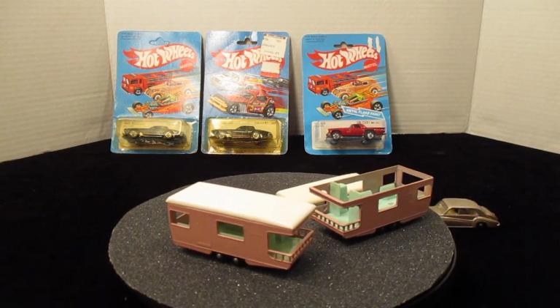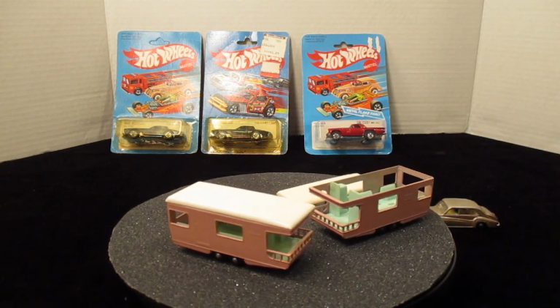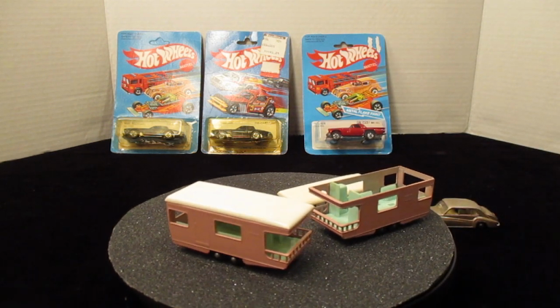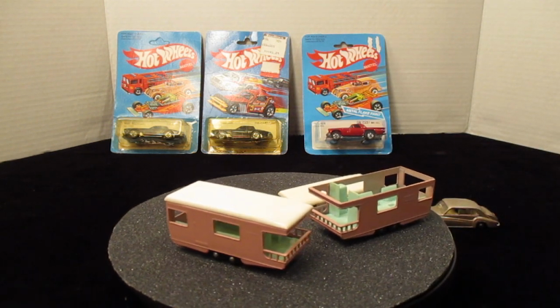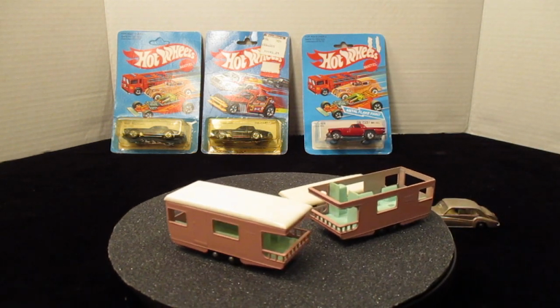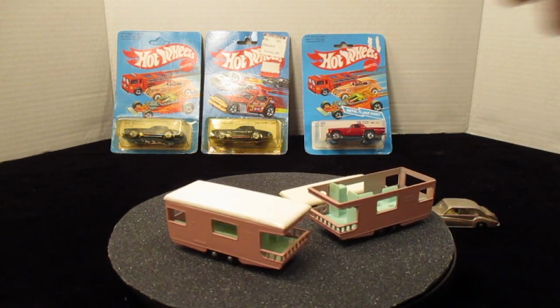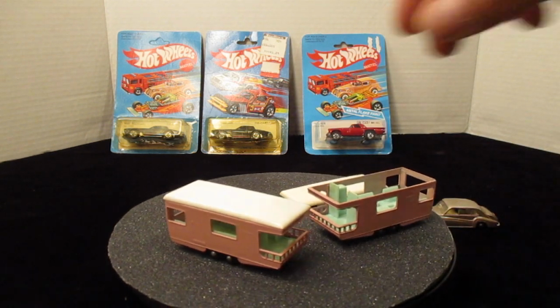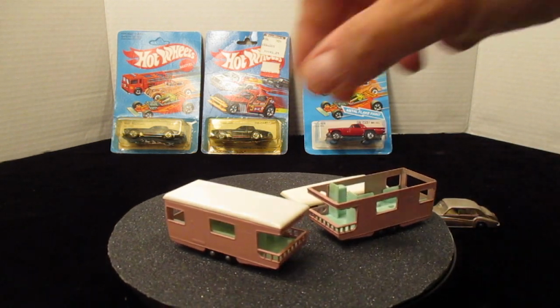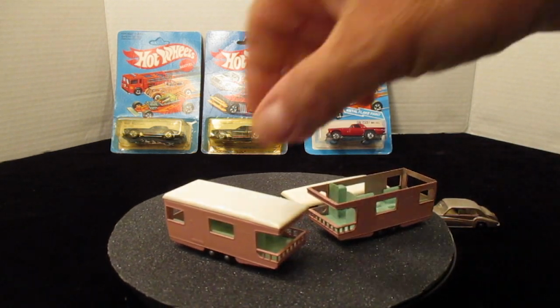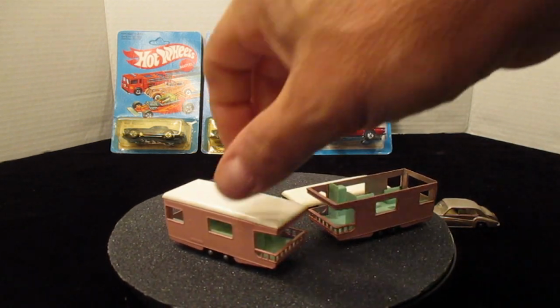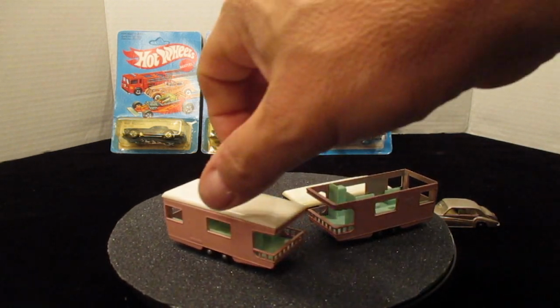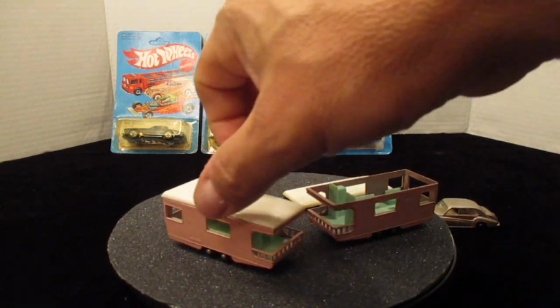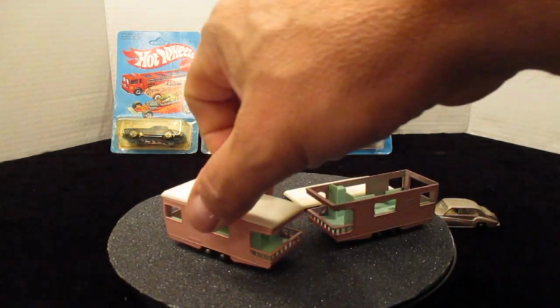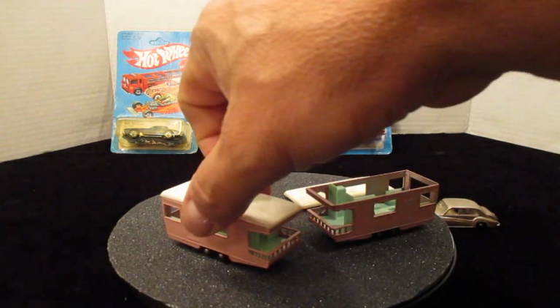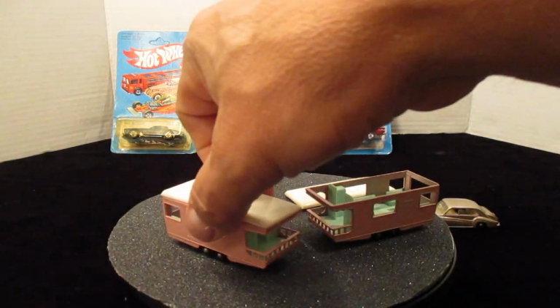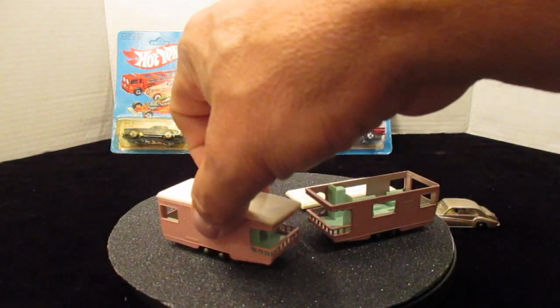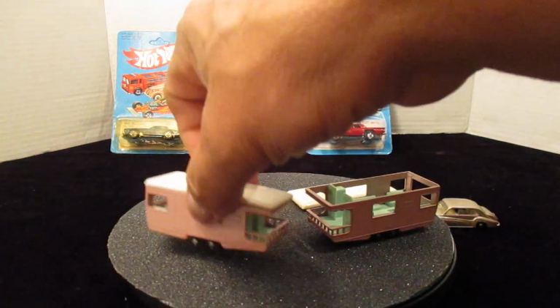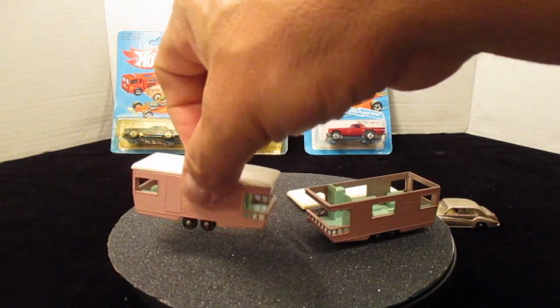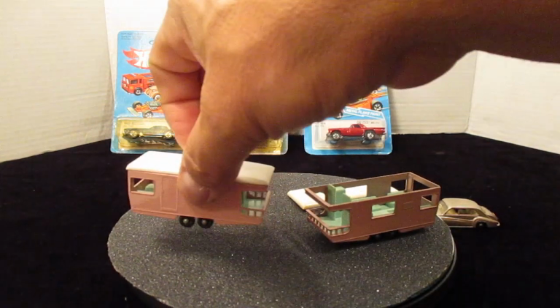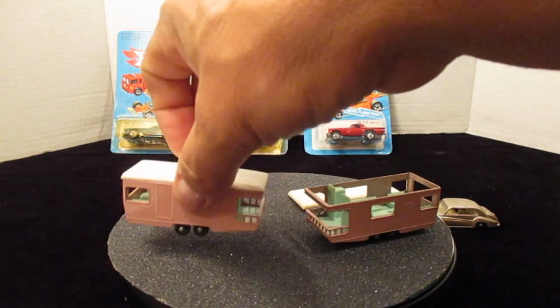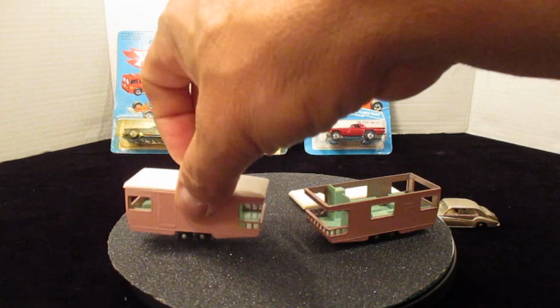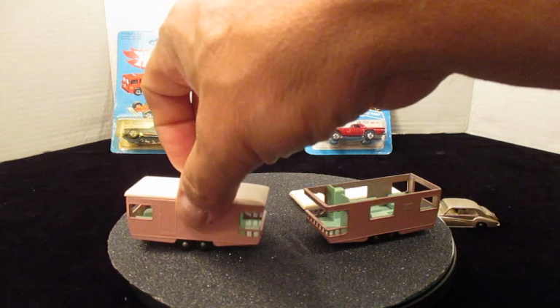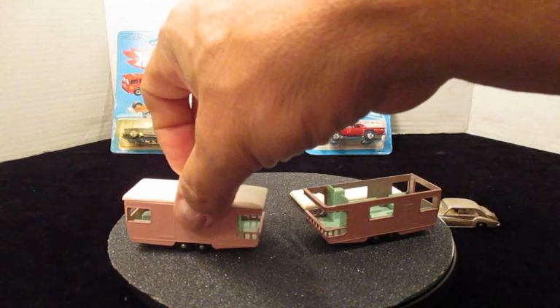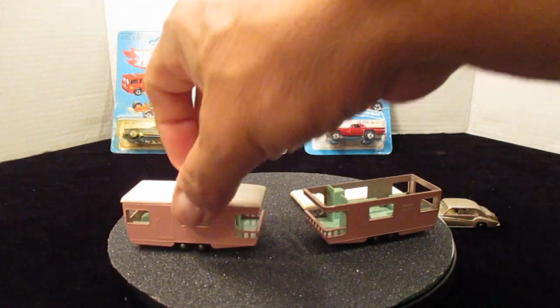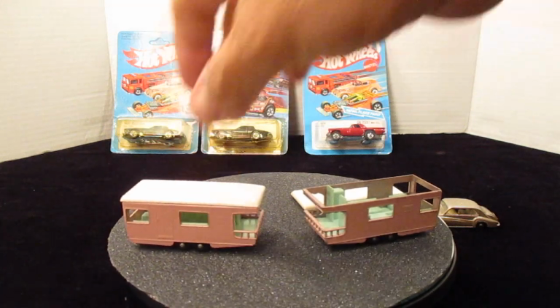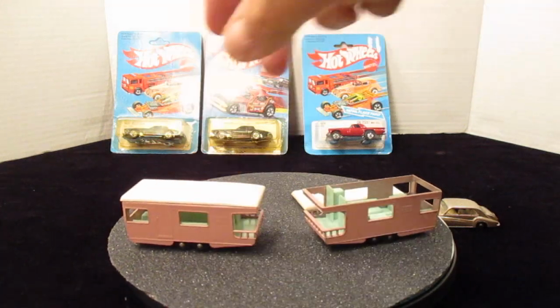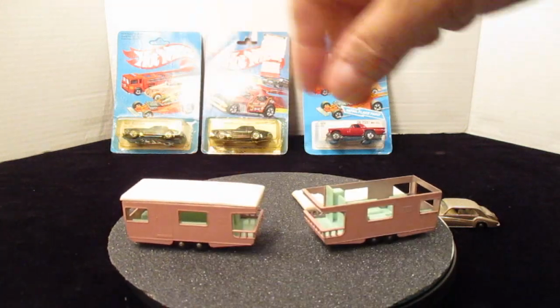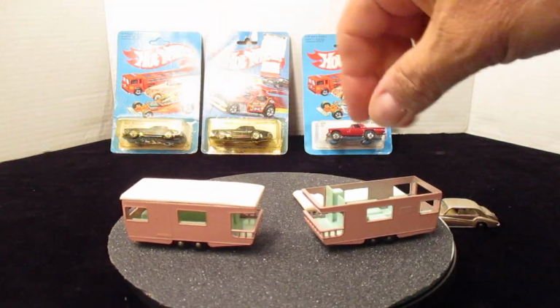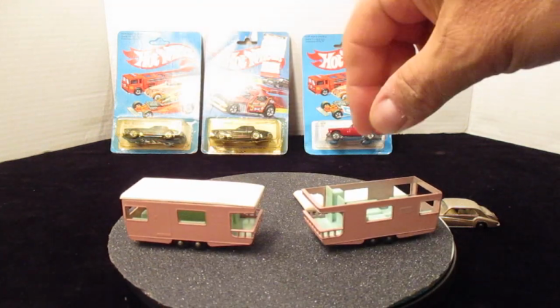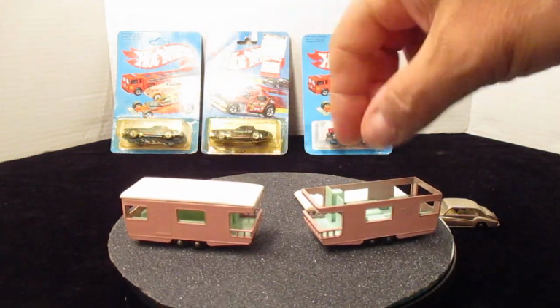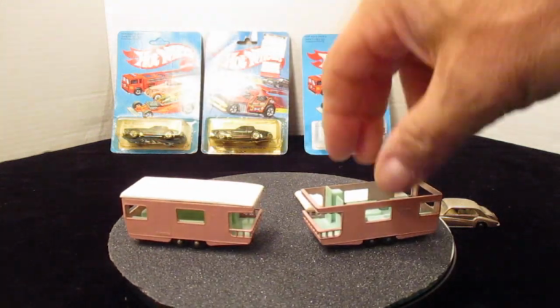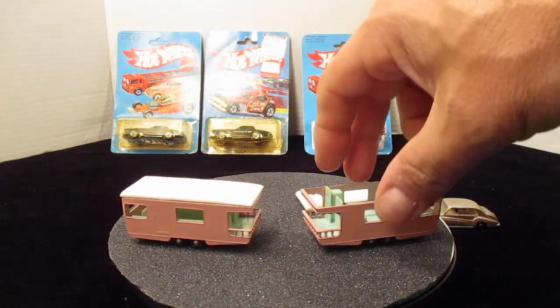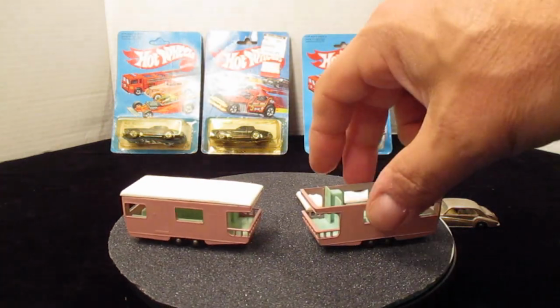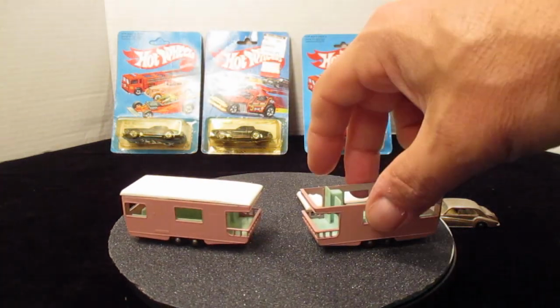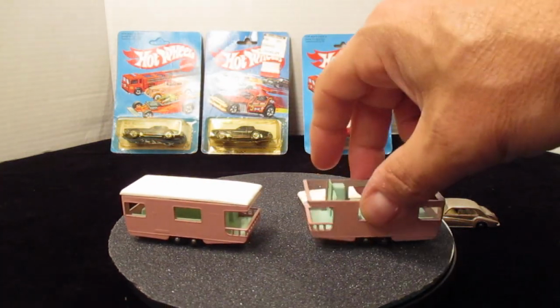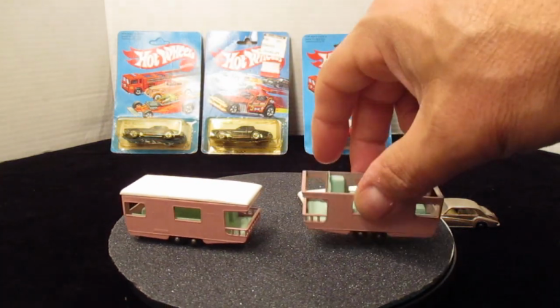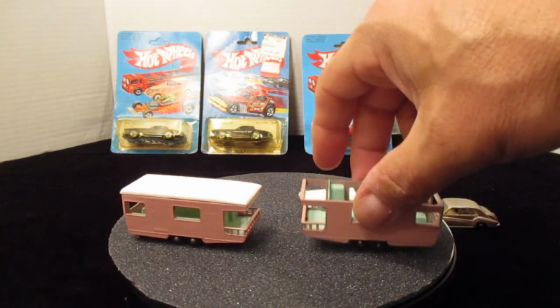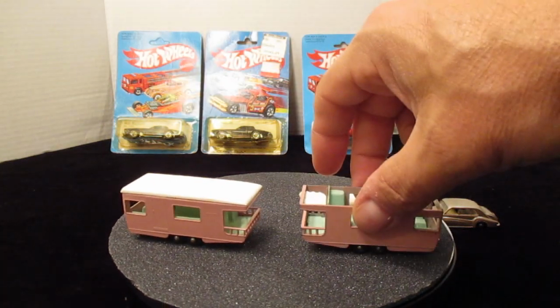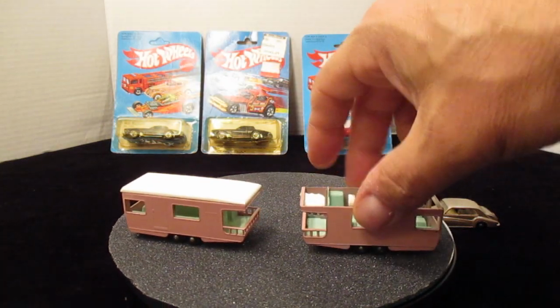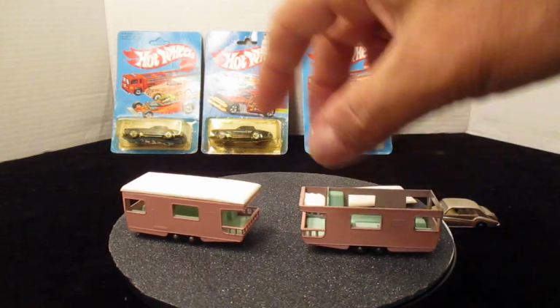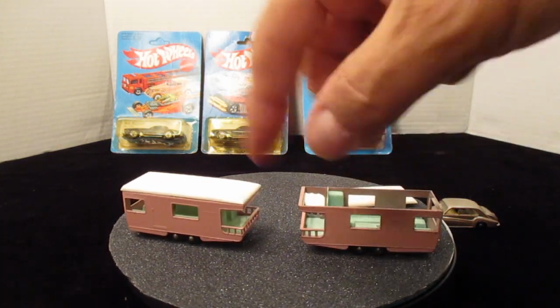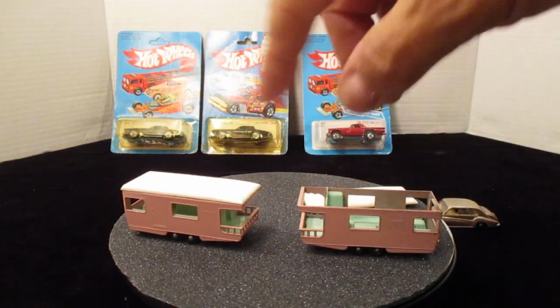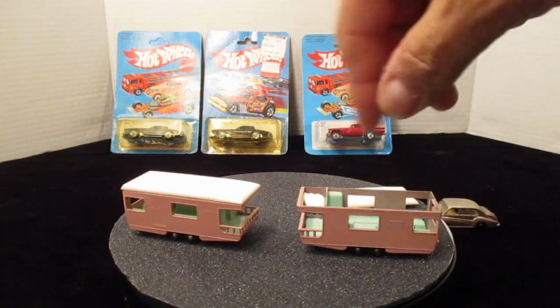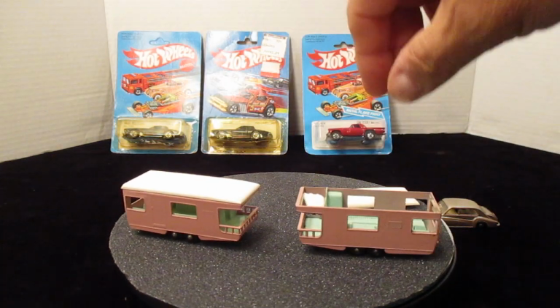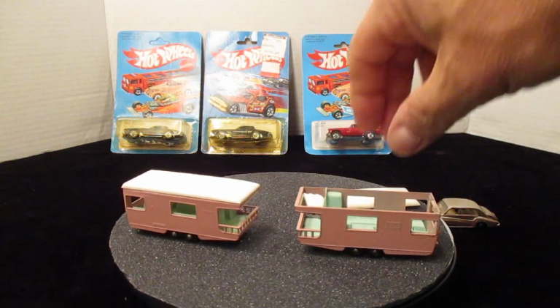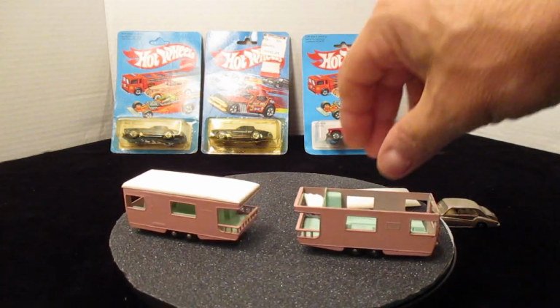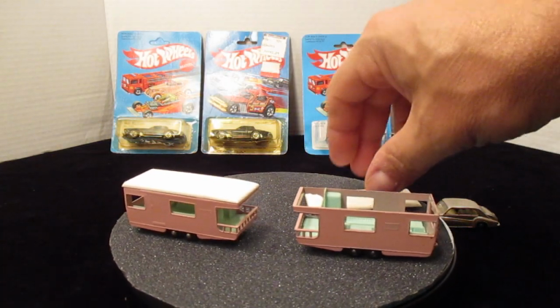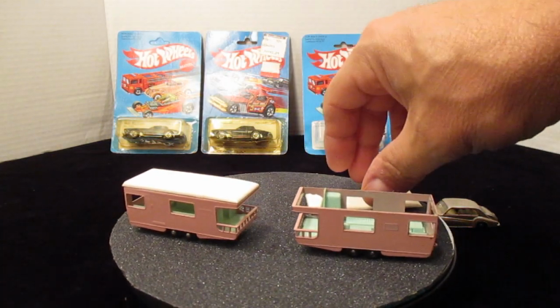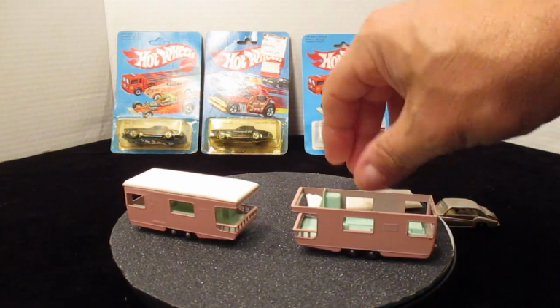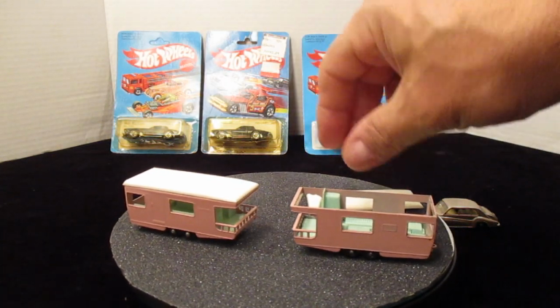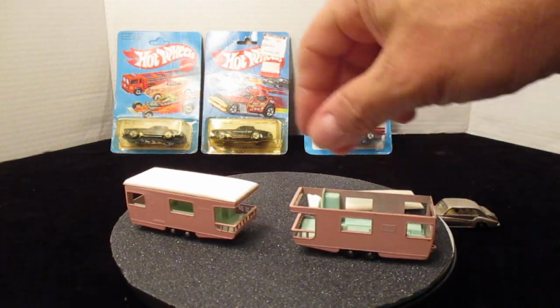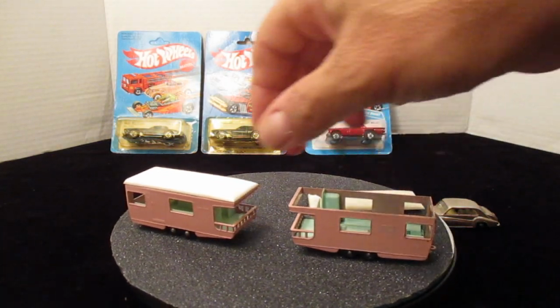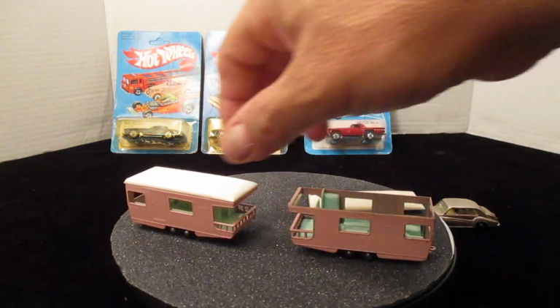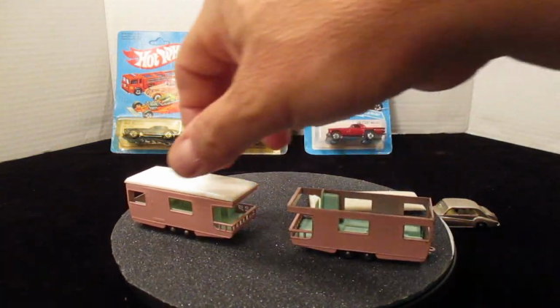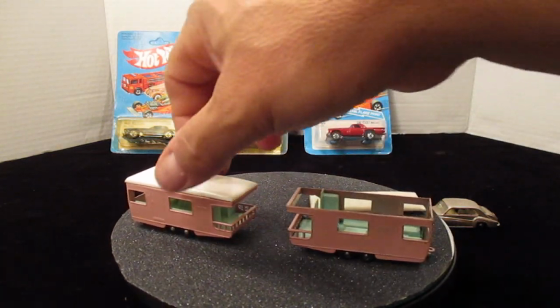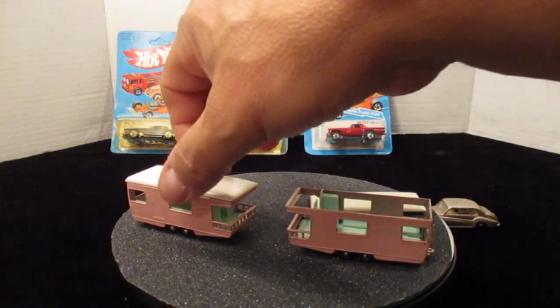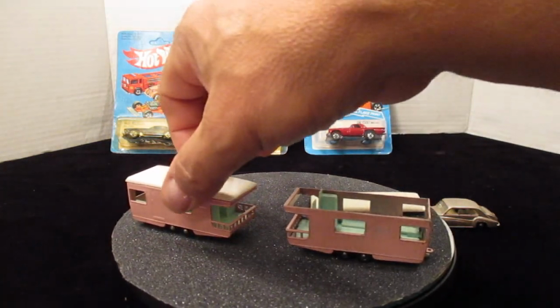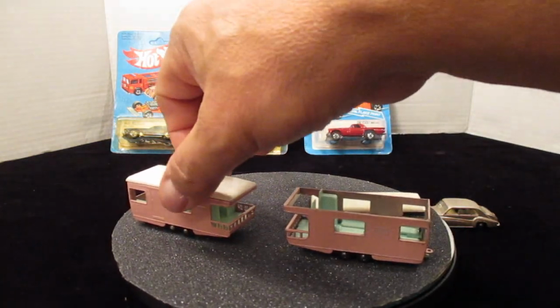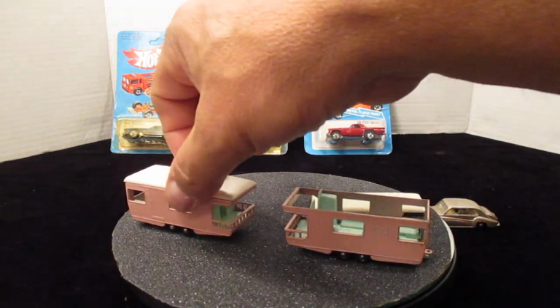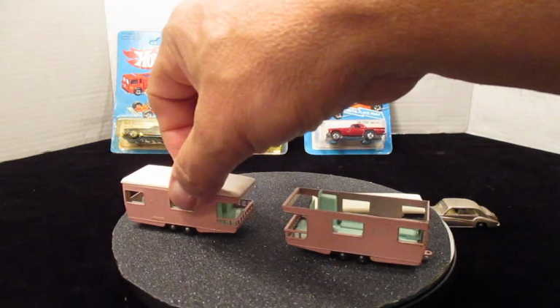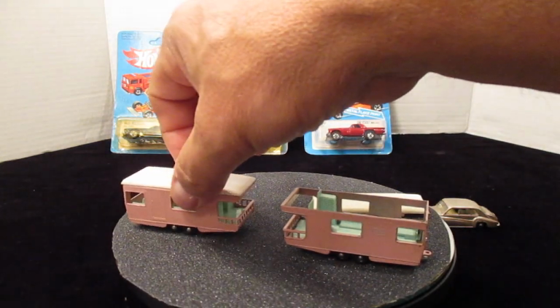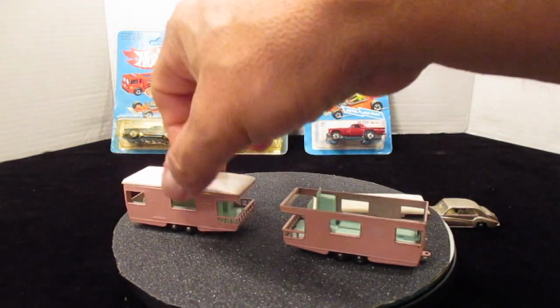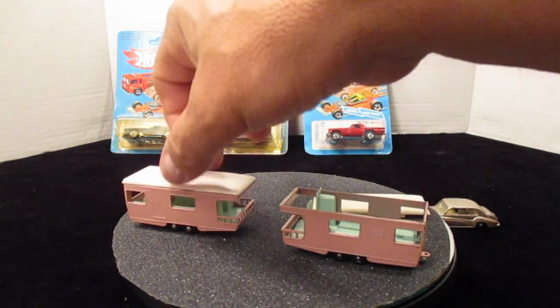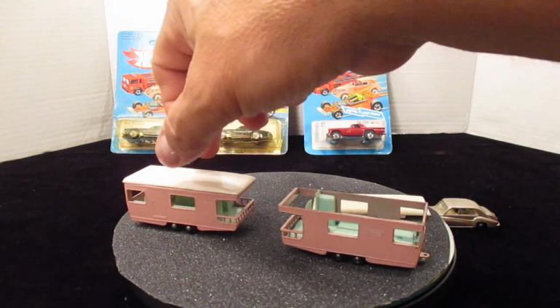I was actually going to show these two next month because they're pink — very cool pieces.